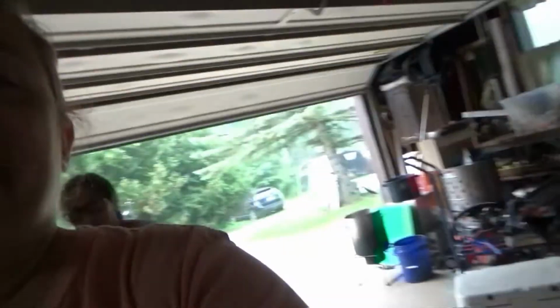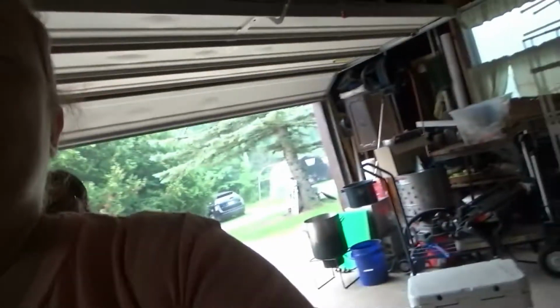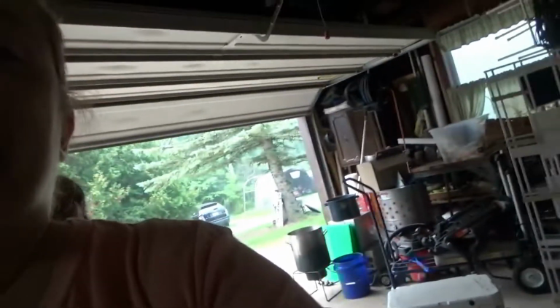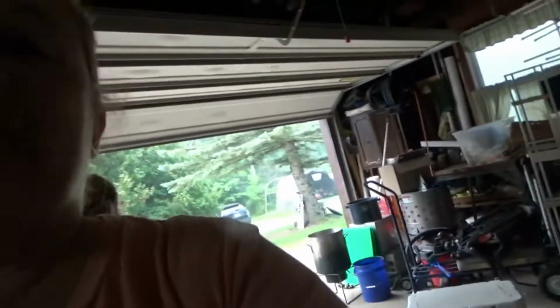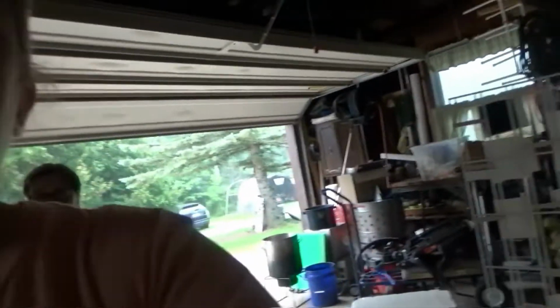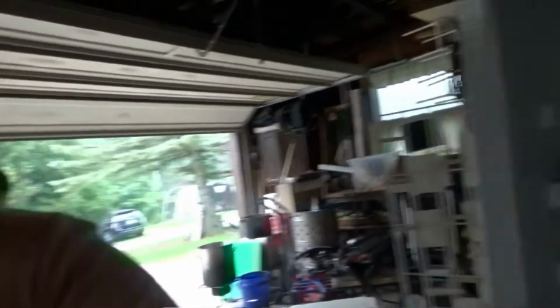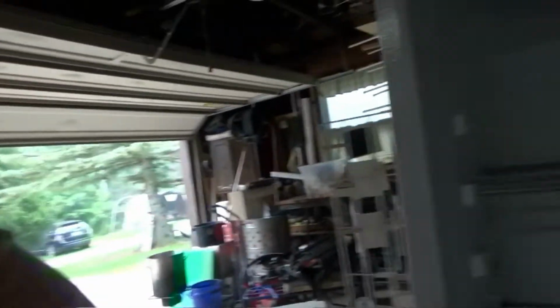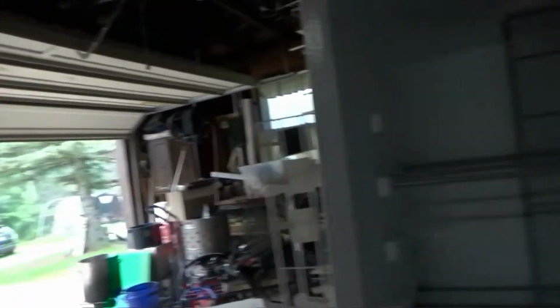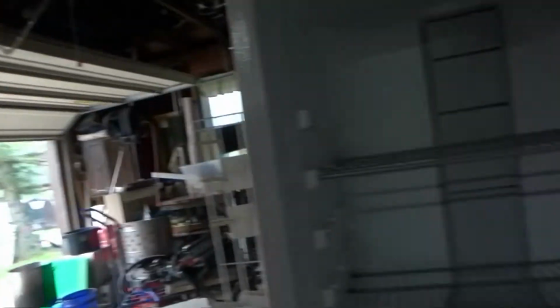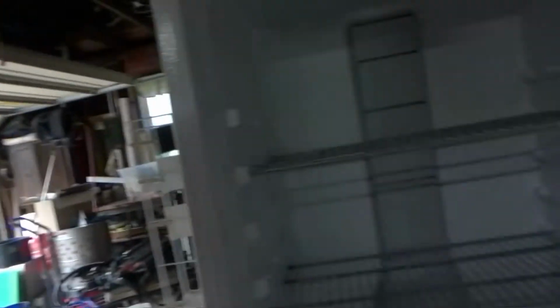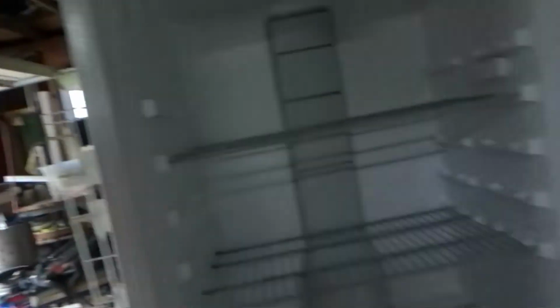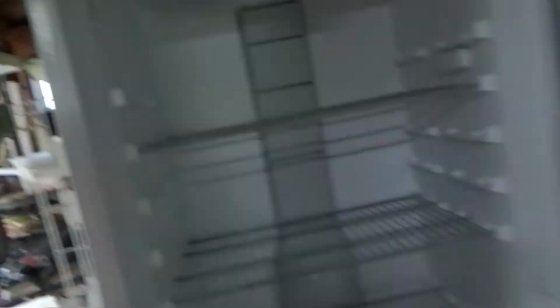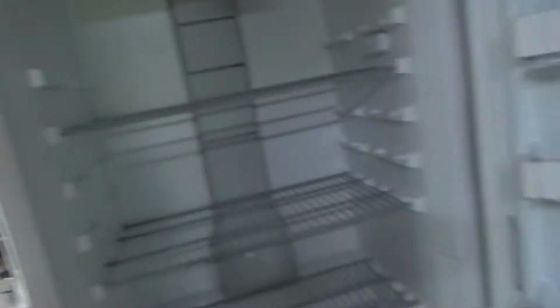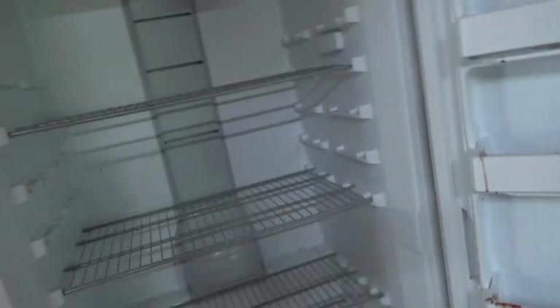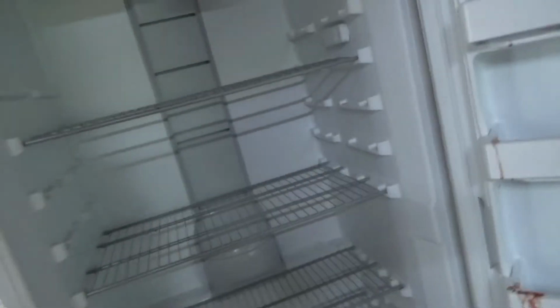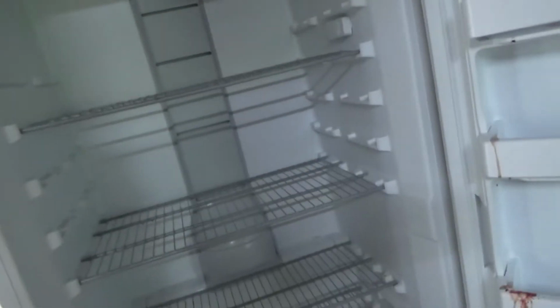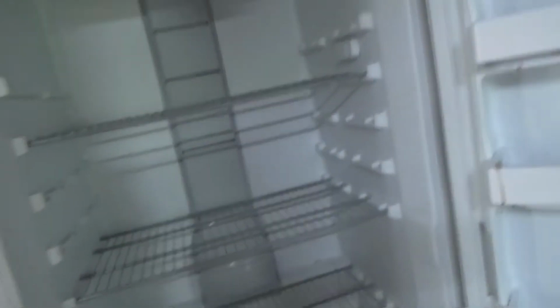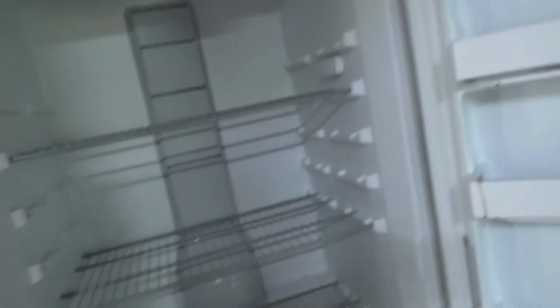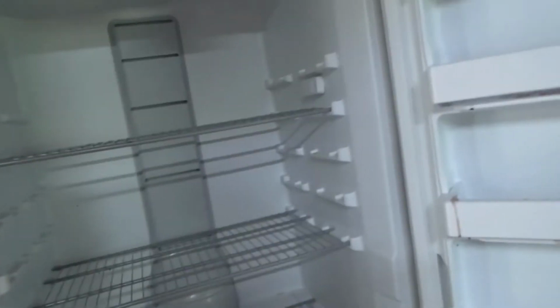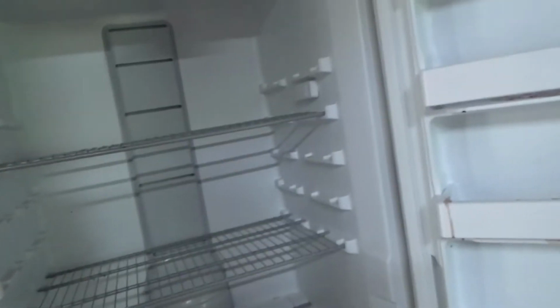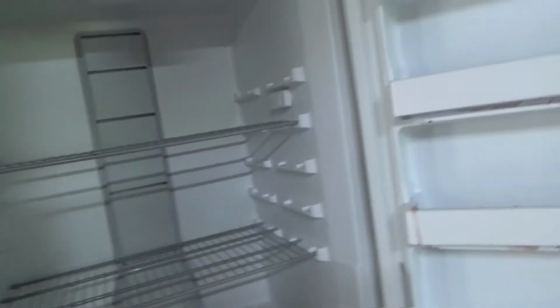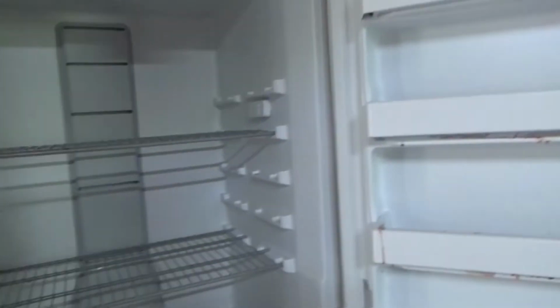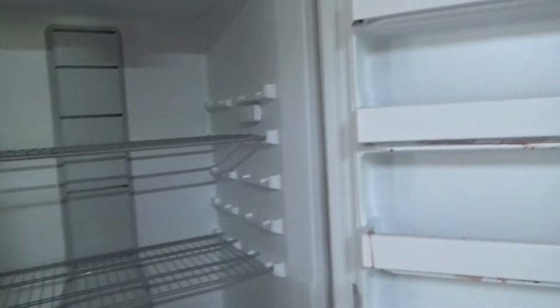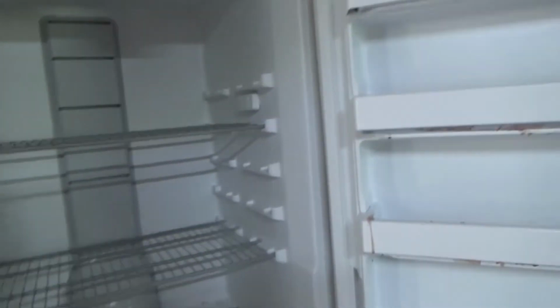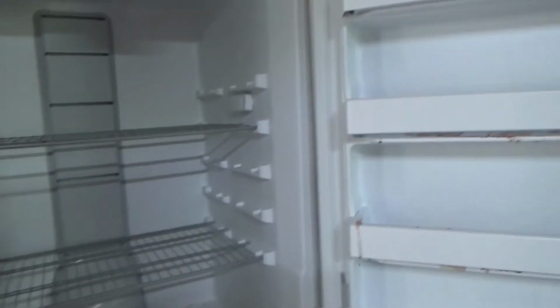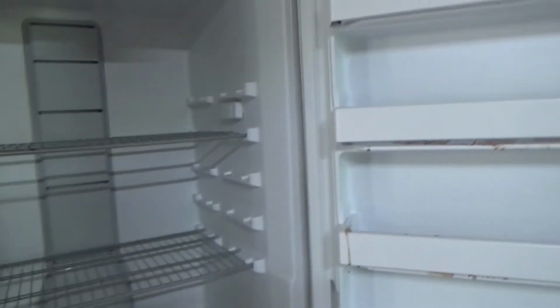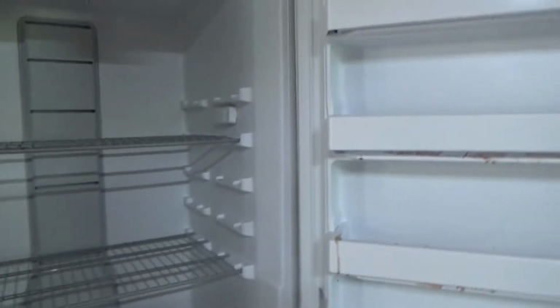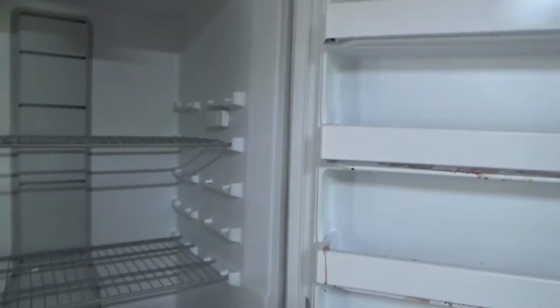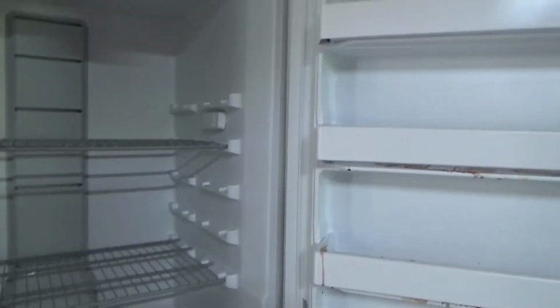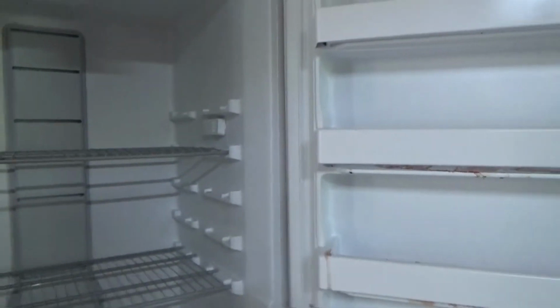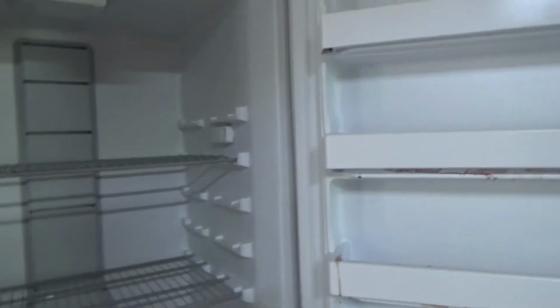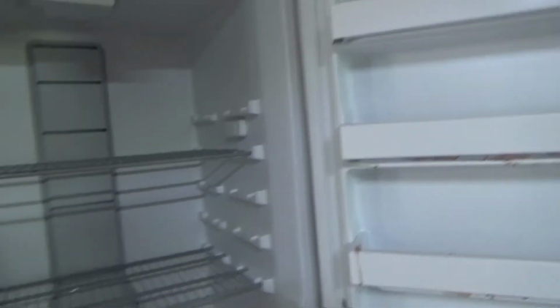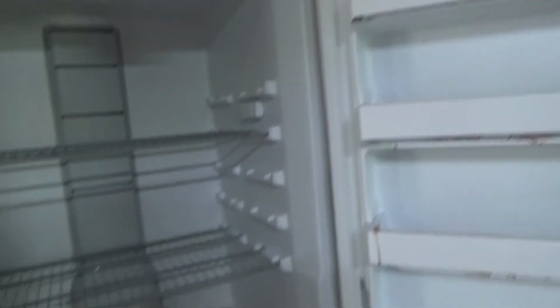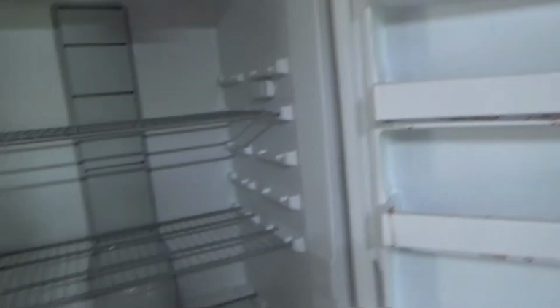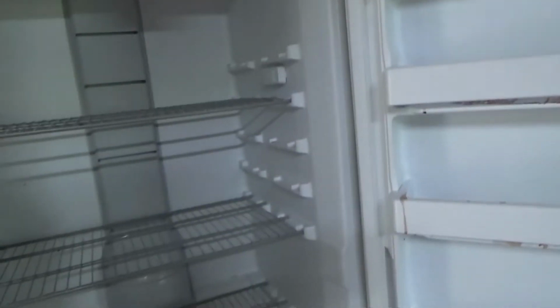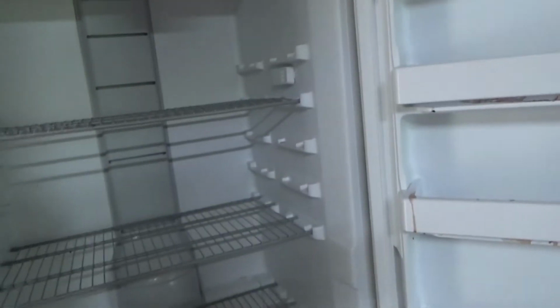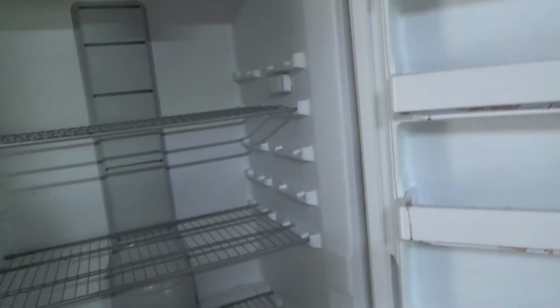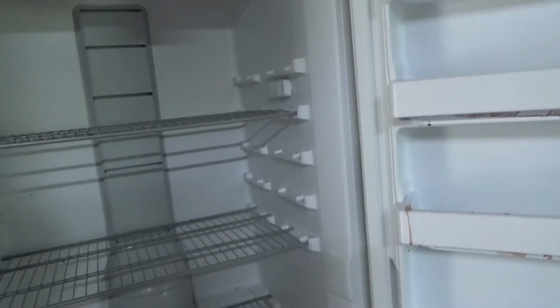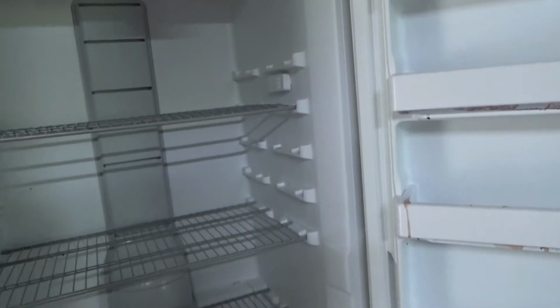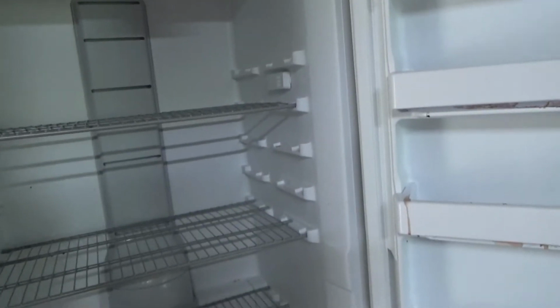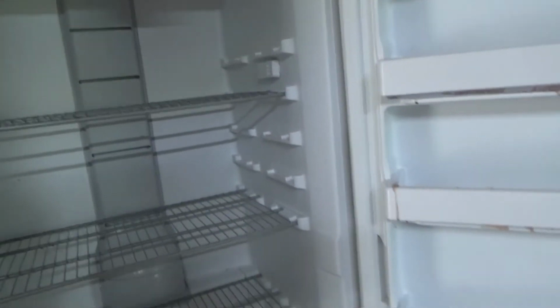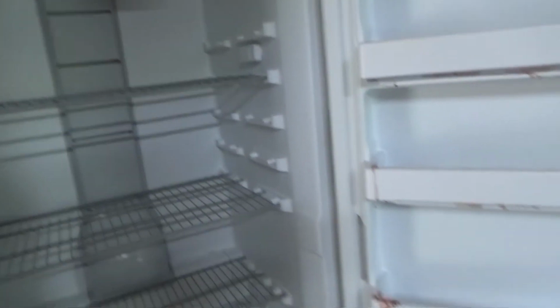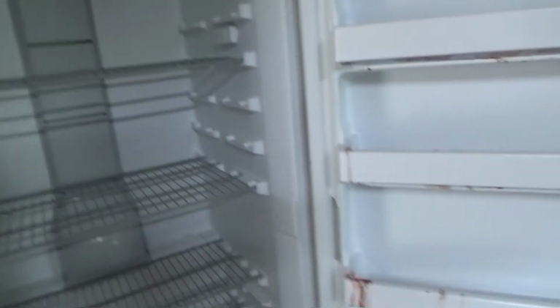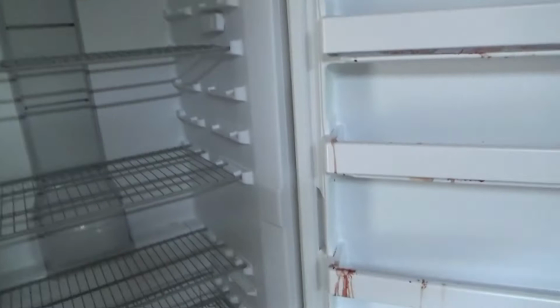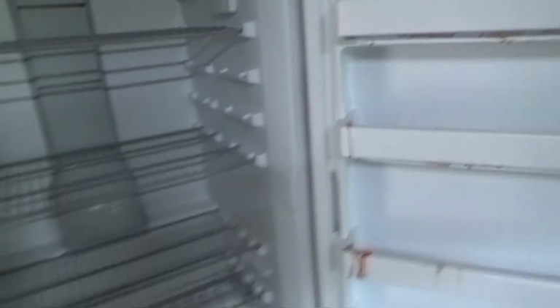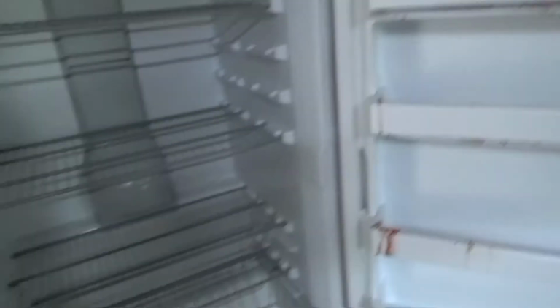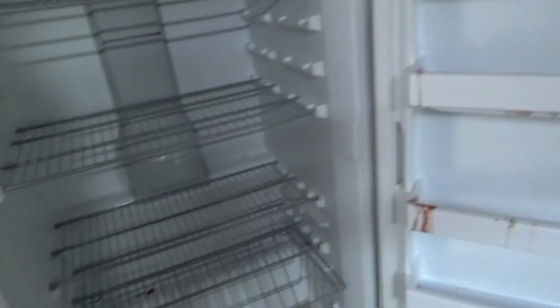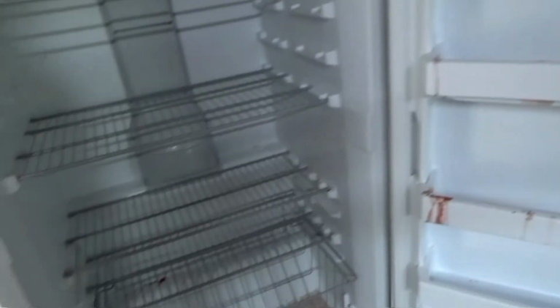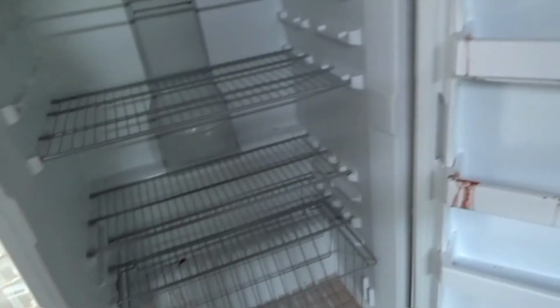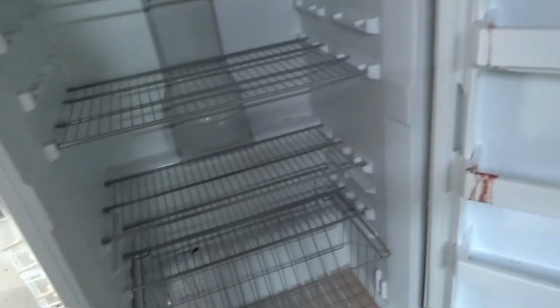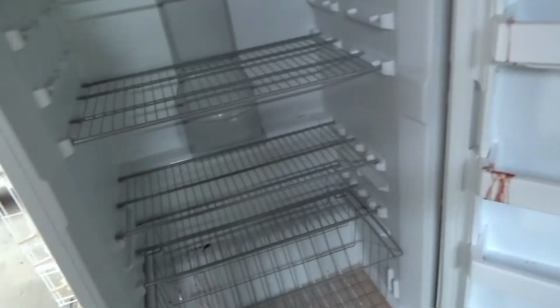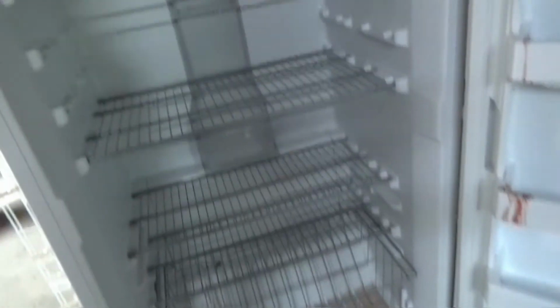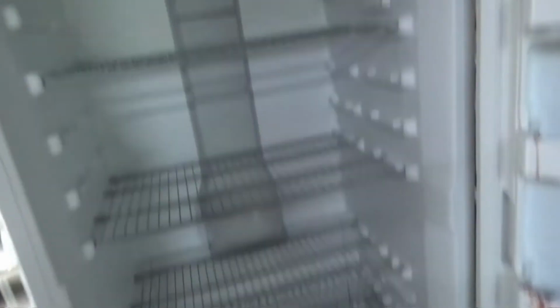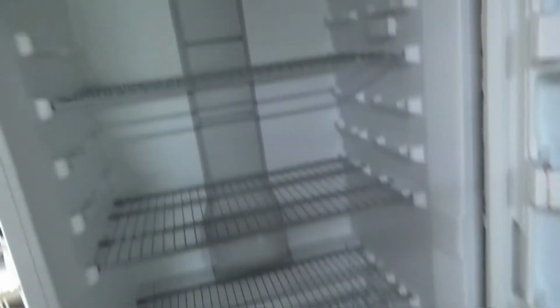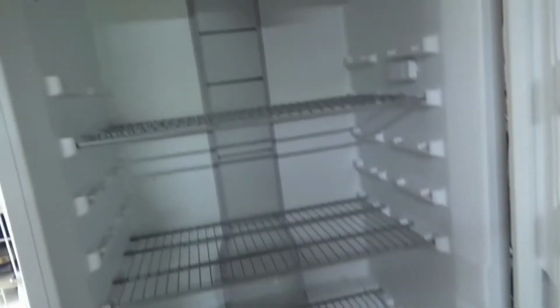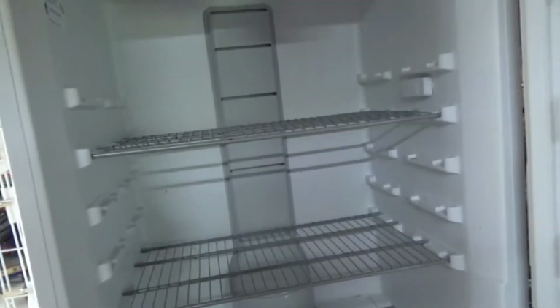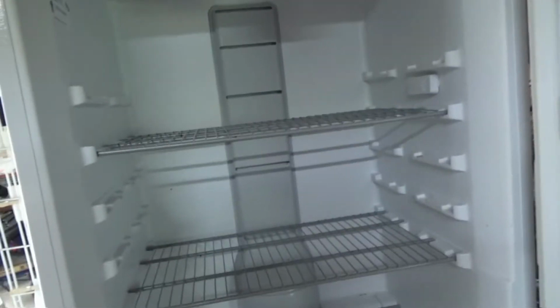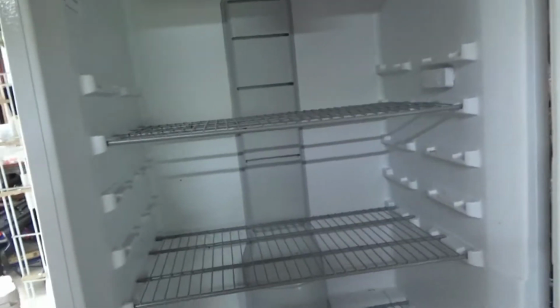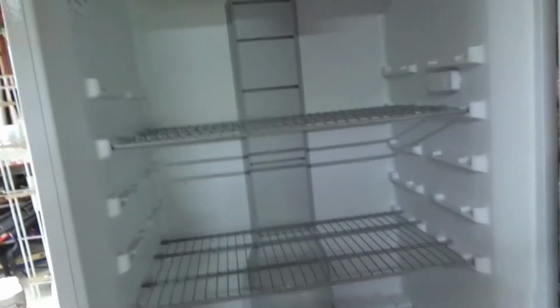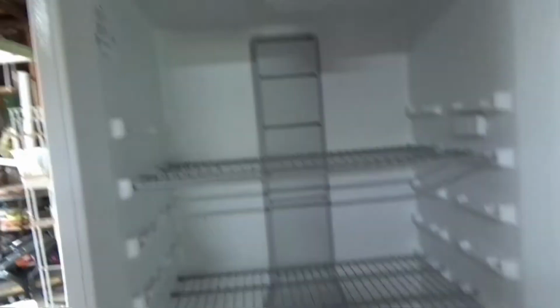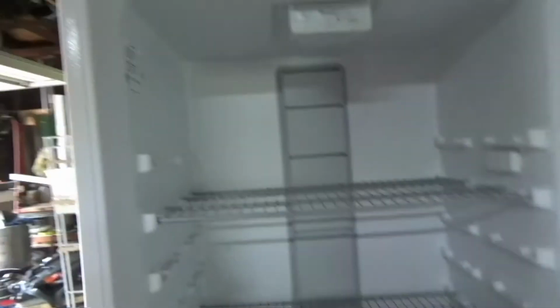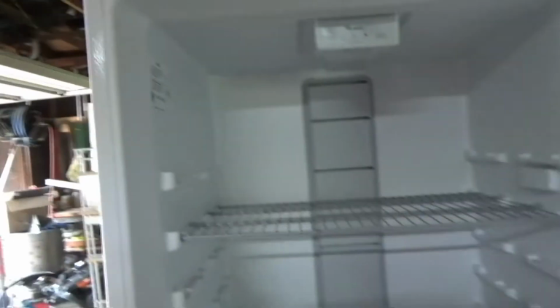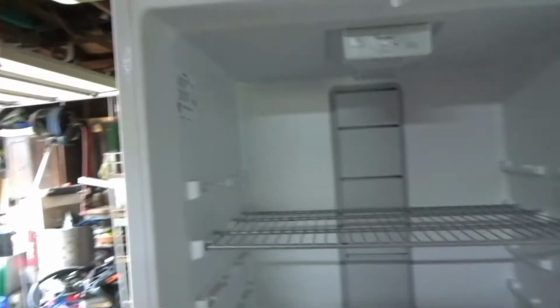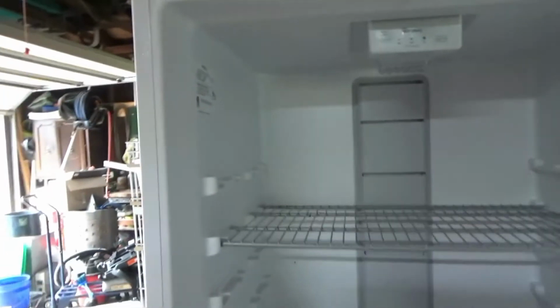We caught it in time before everything got toasted. And yeah, it's a Whirlpool.